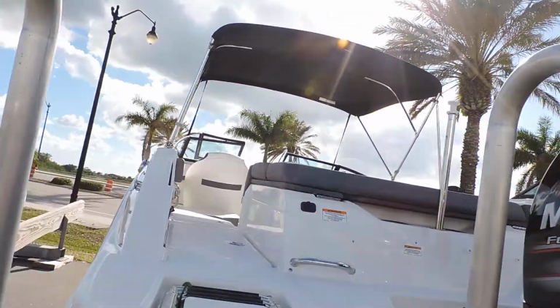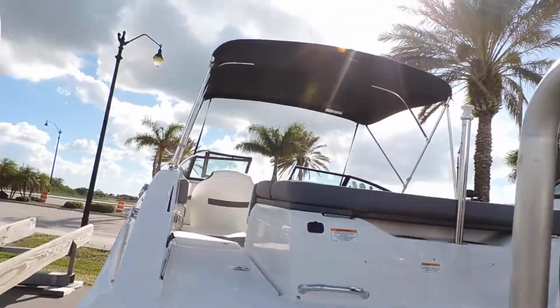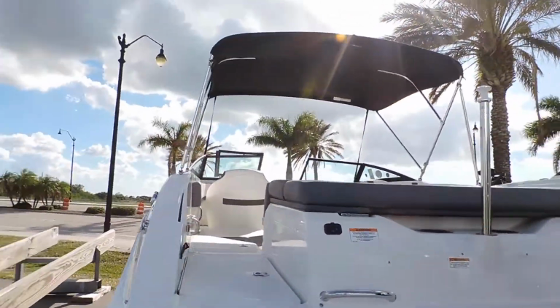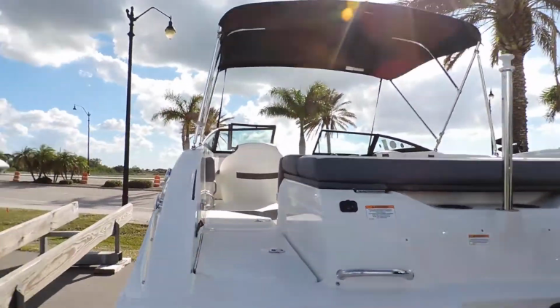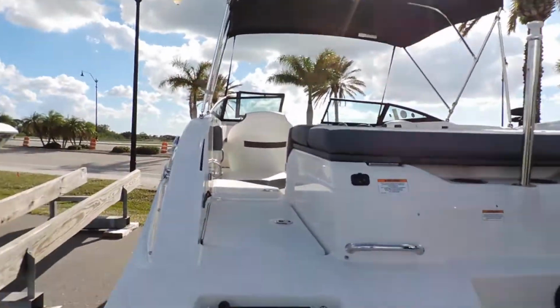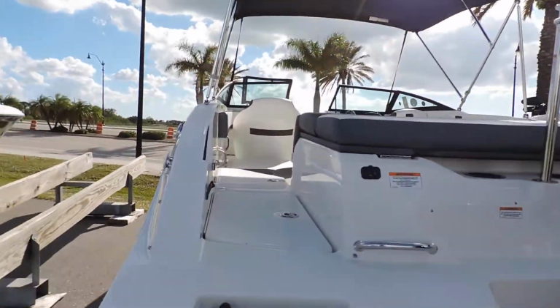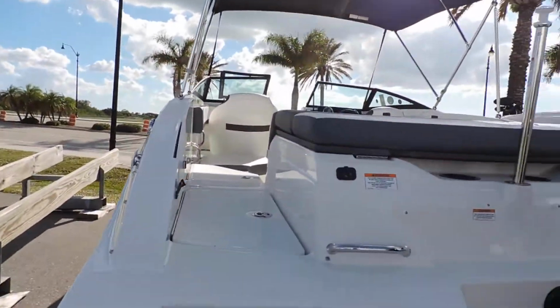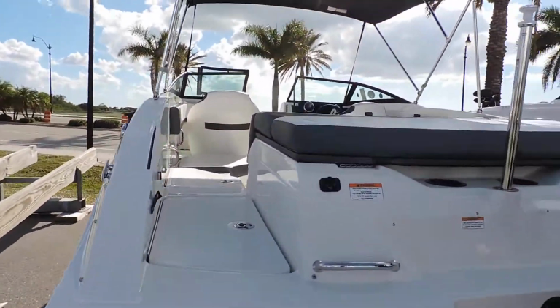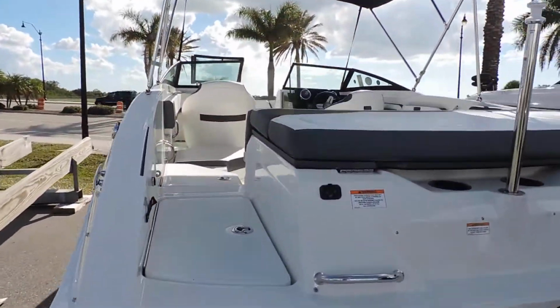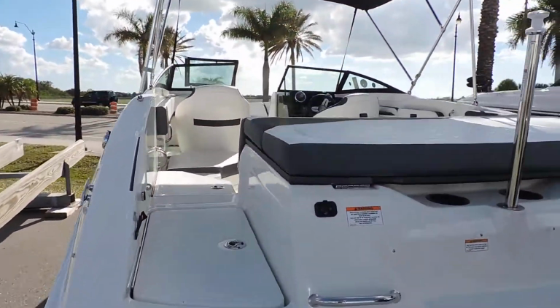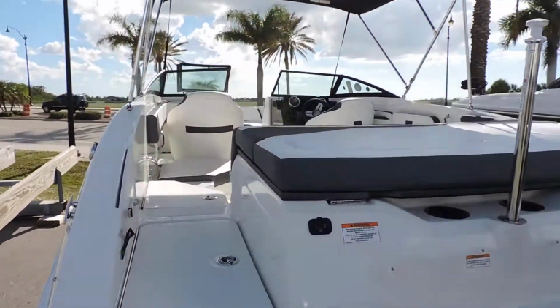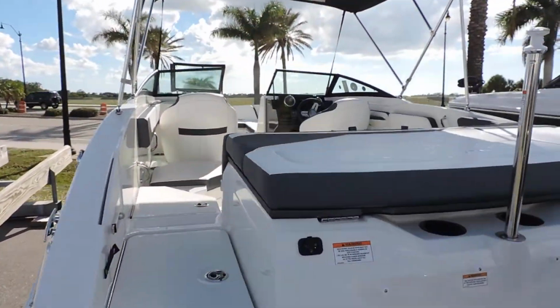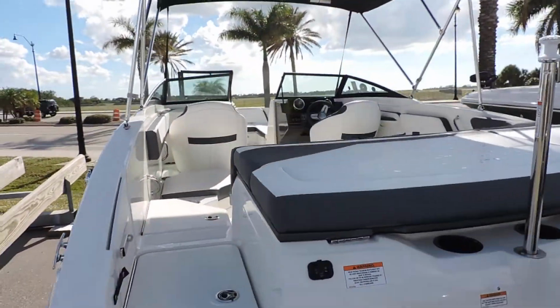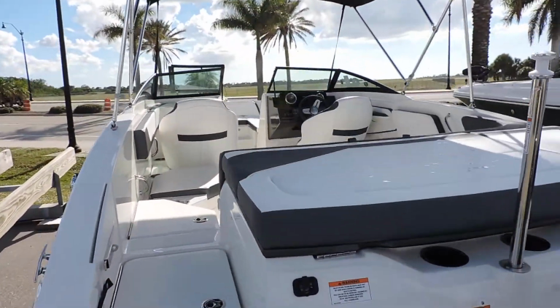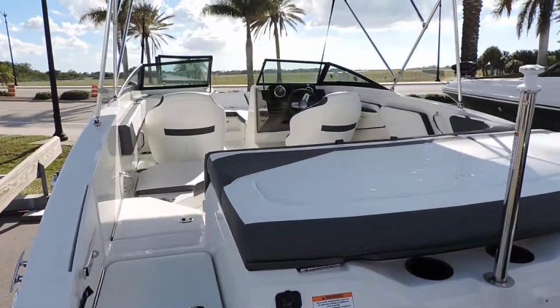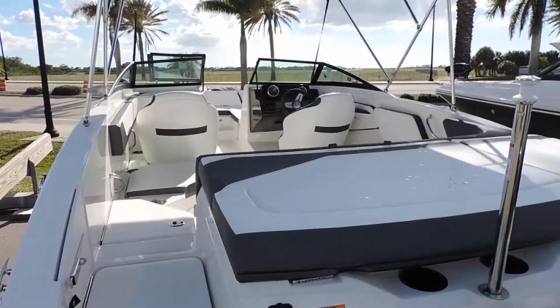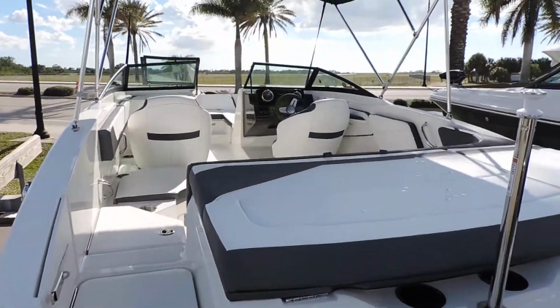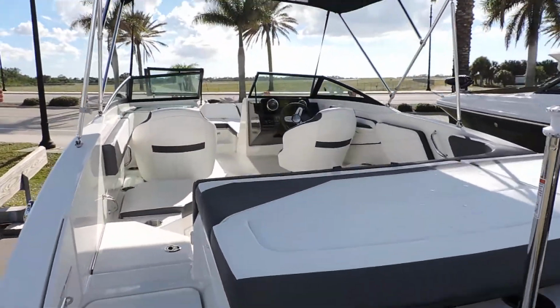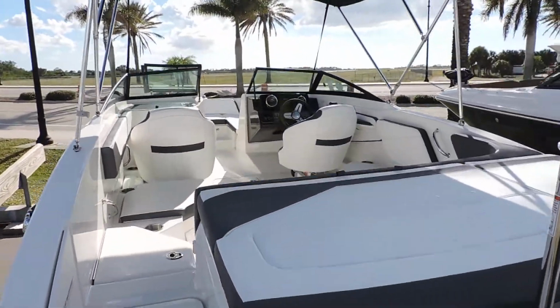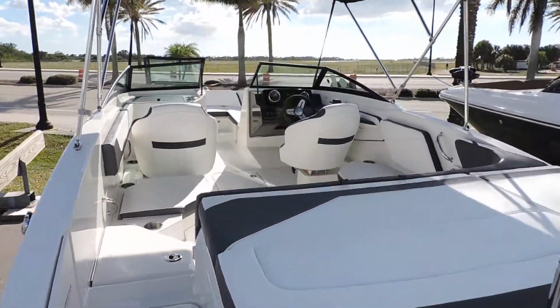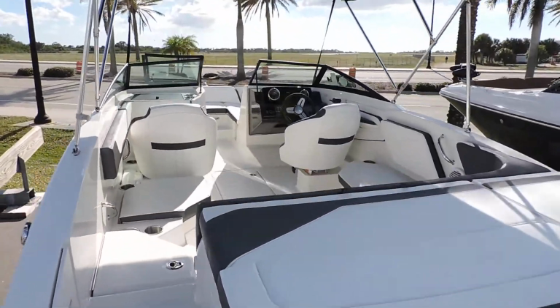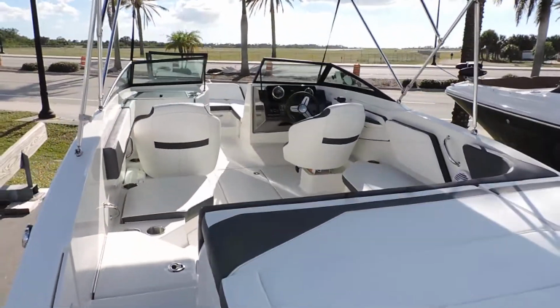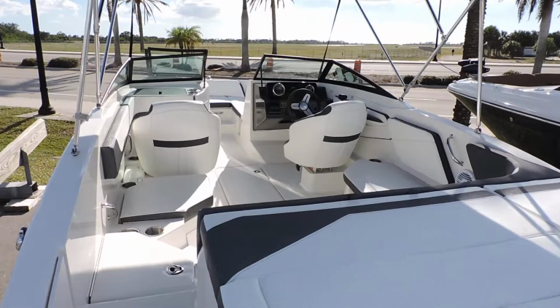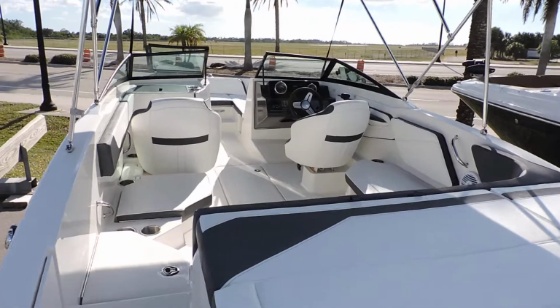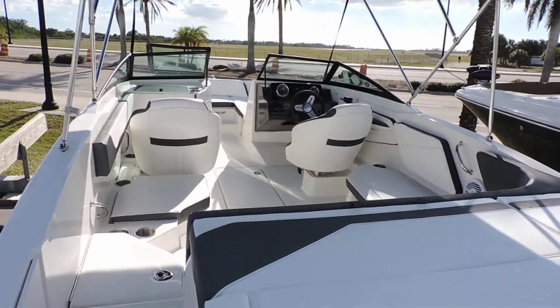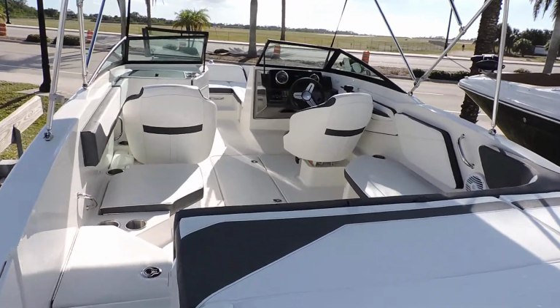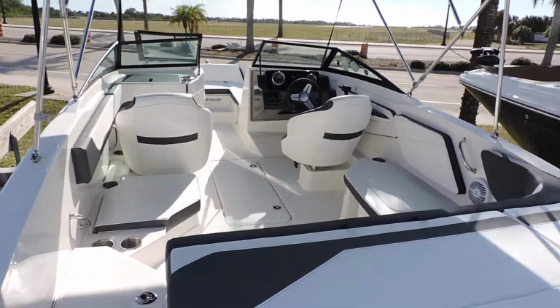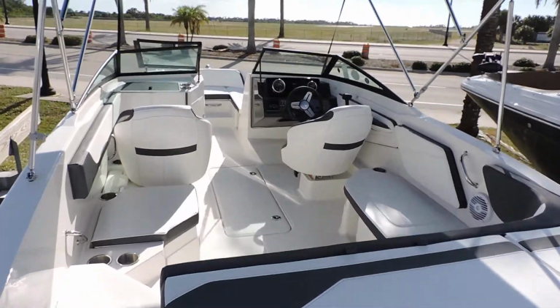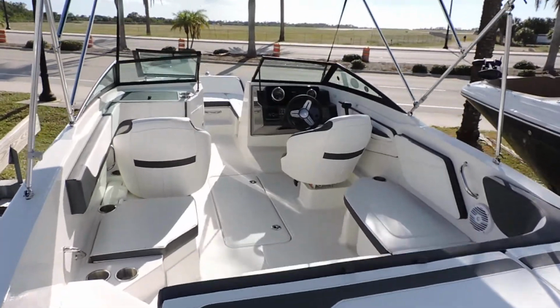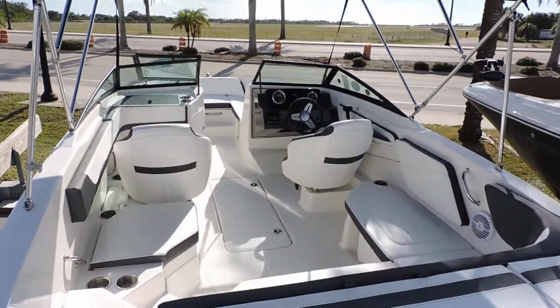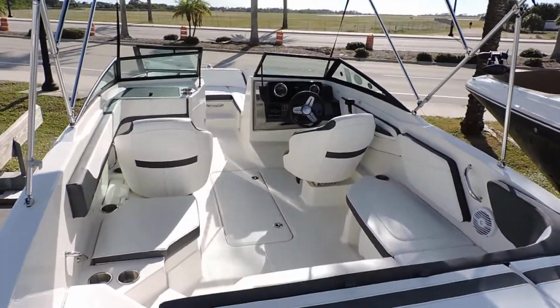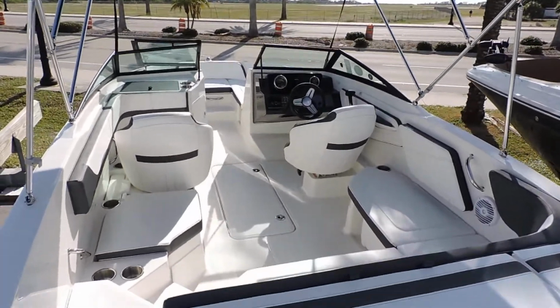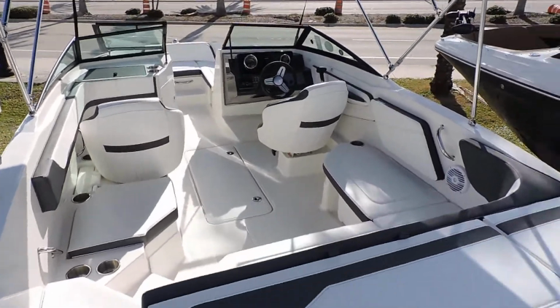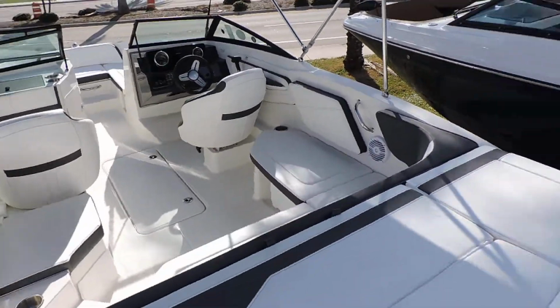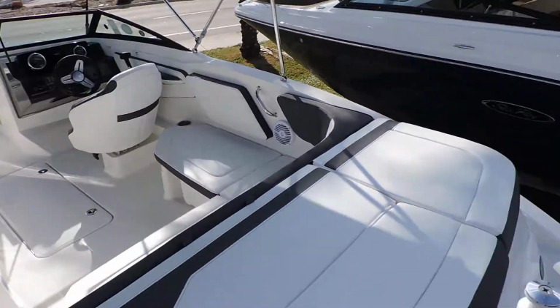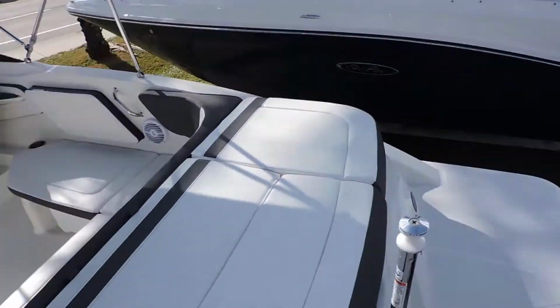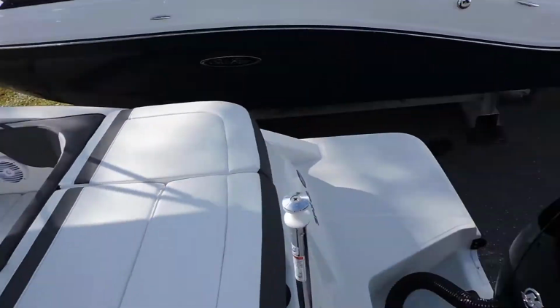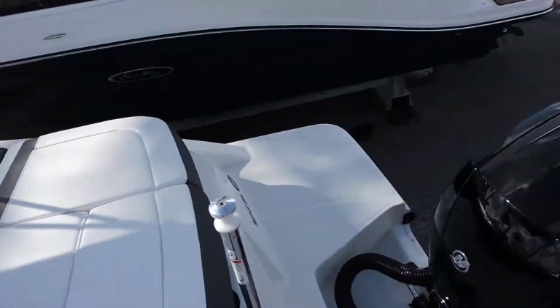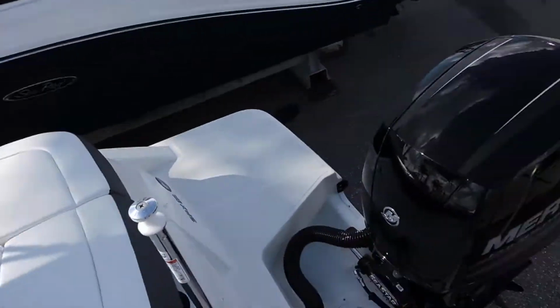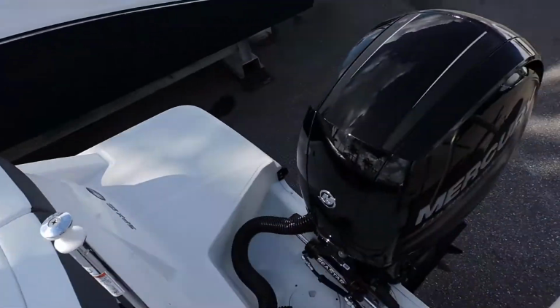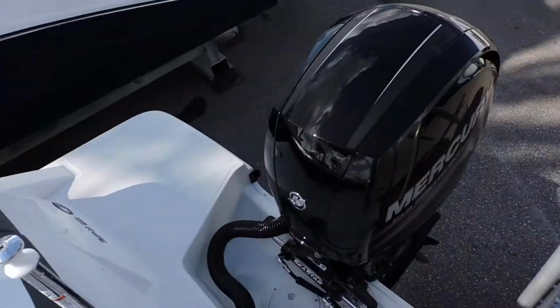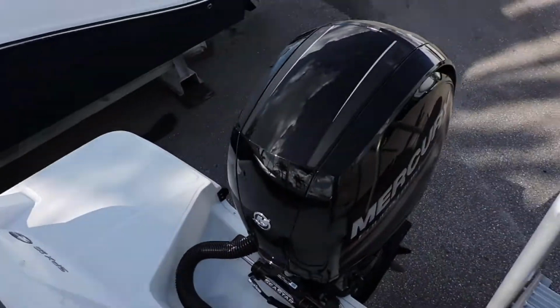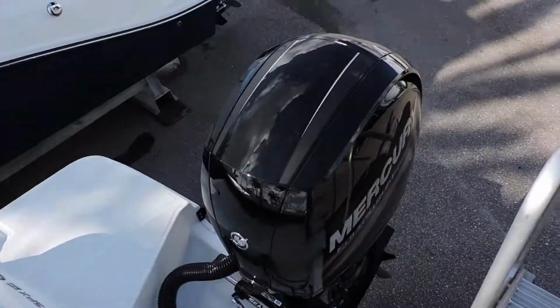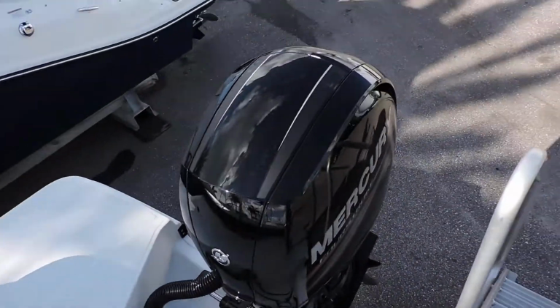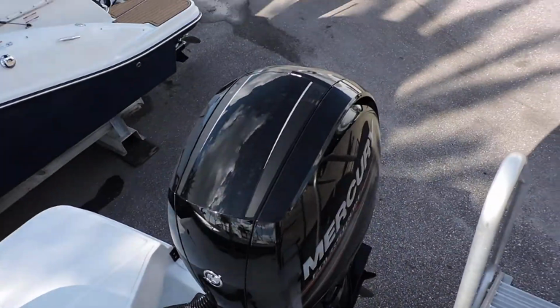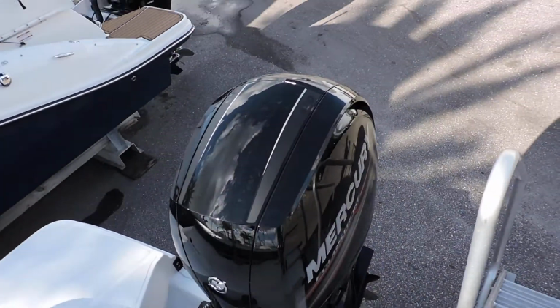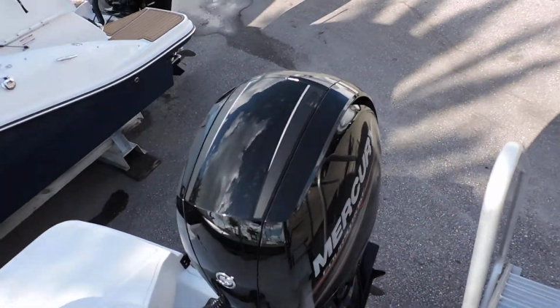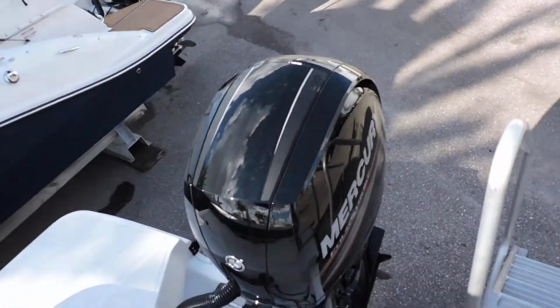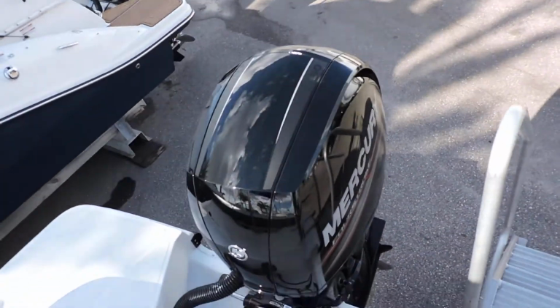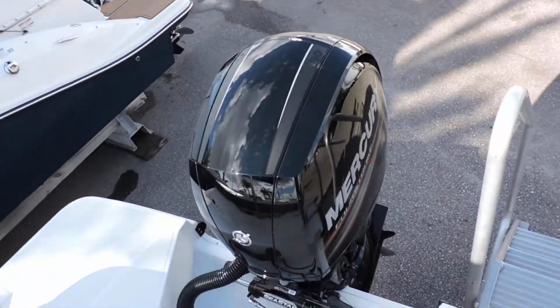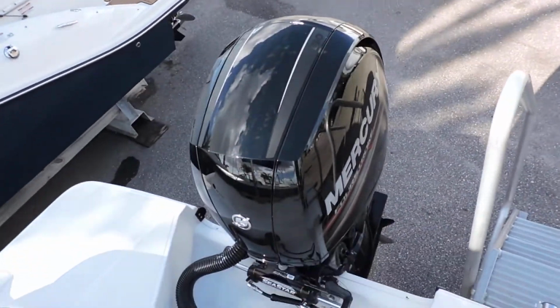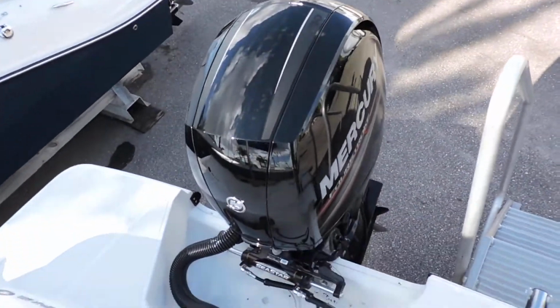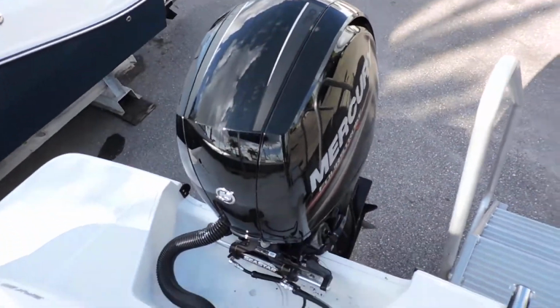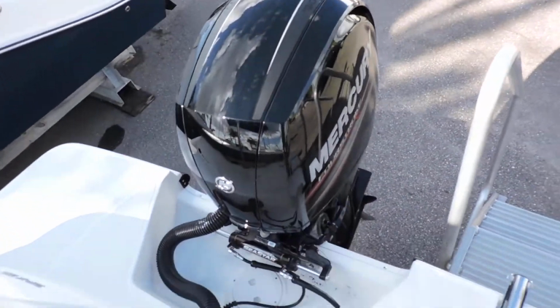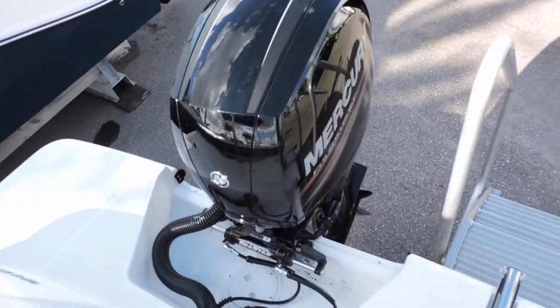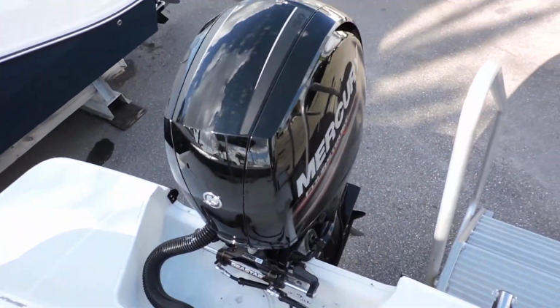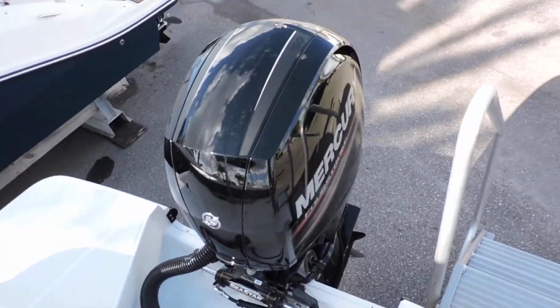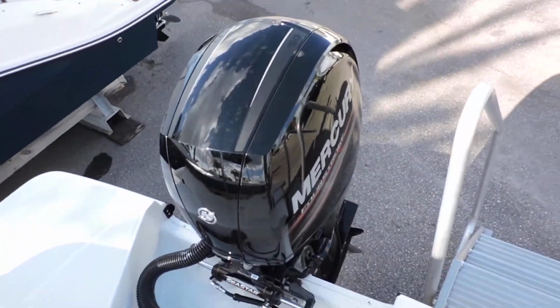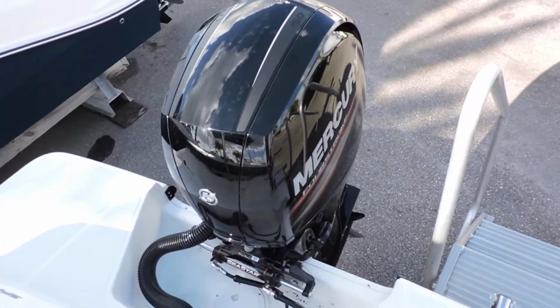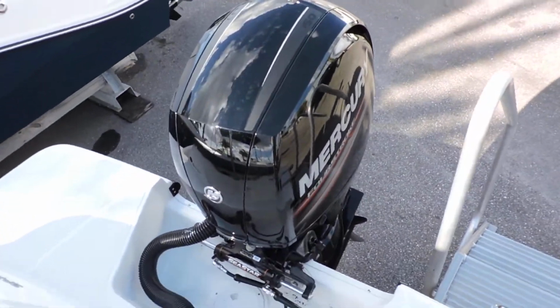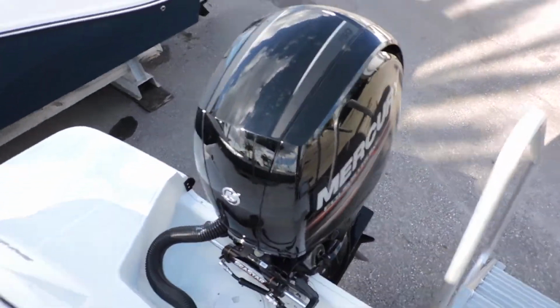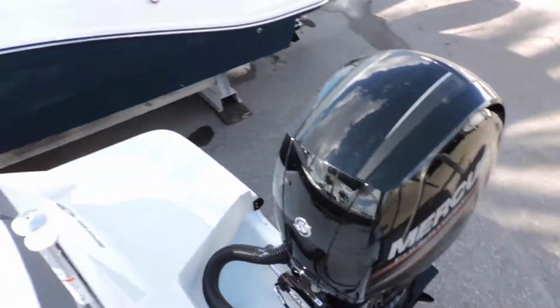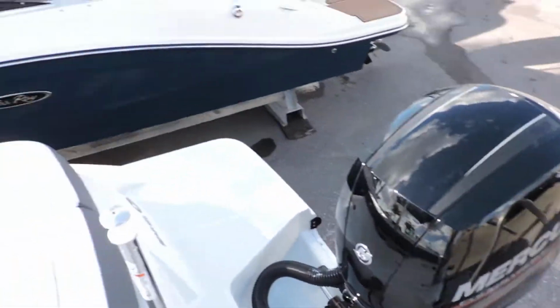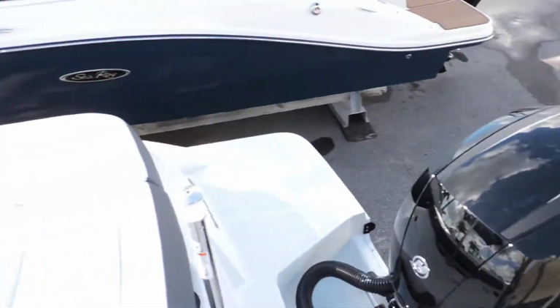The 21 has been a very popular boat because it gives you a tremendous amount of space. The outboard is very low maintenance and very little draft.